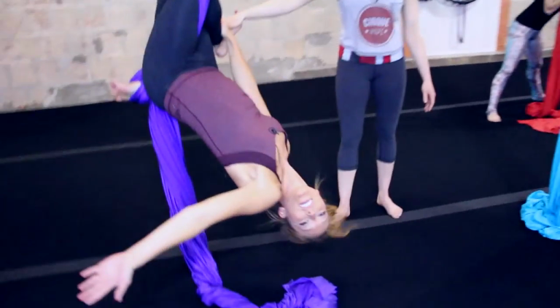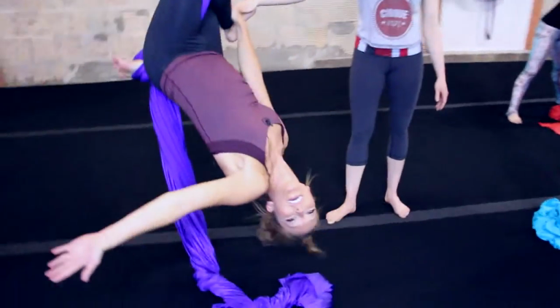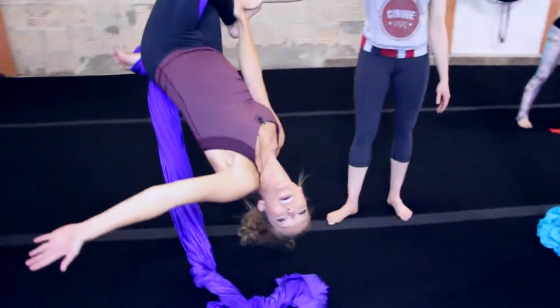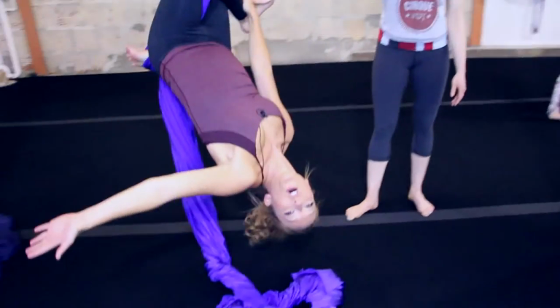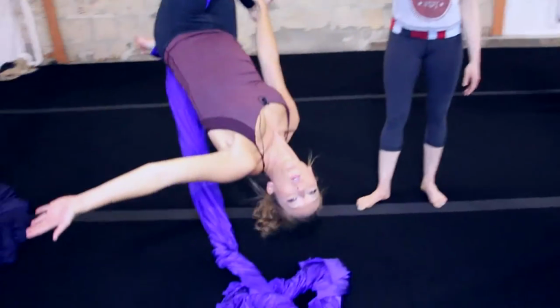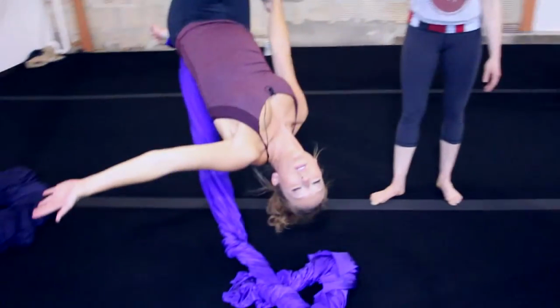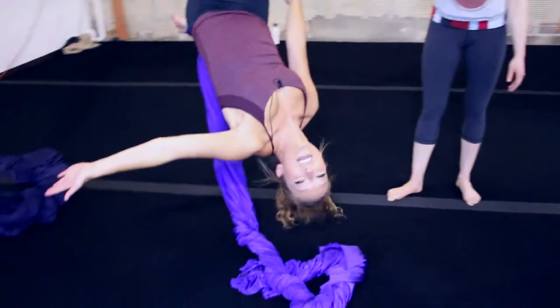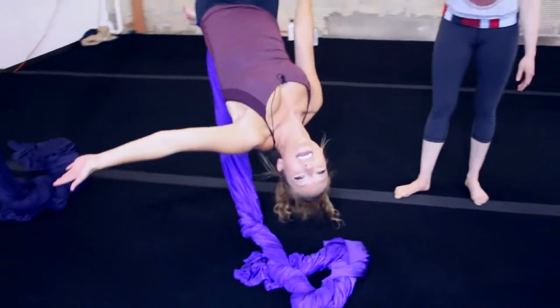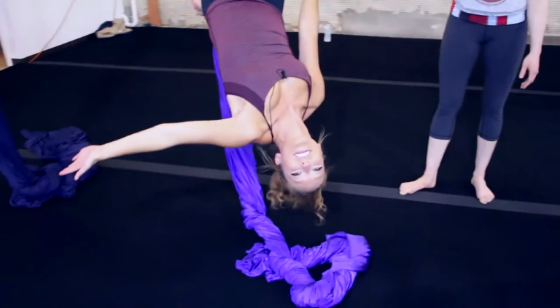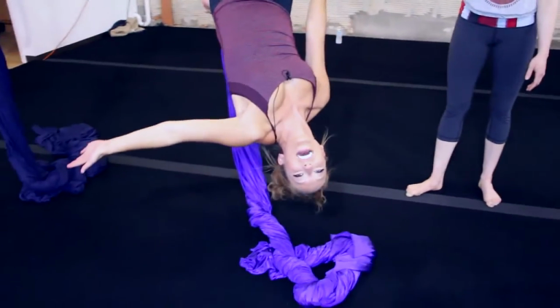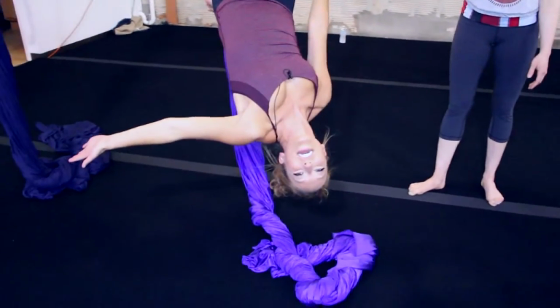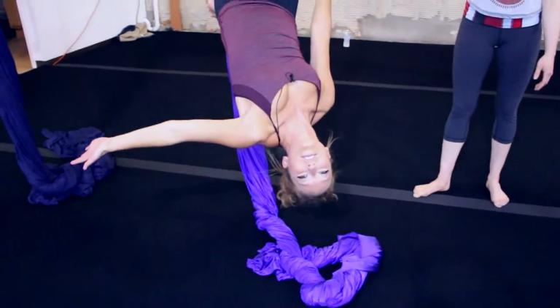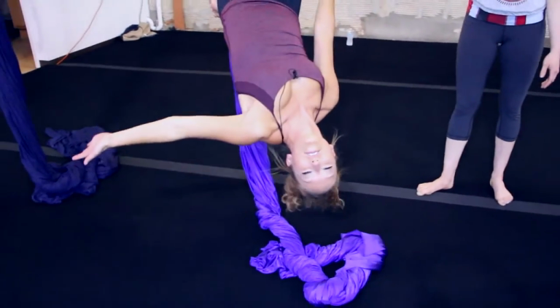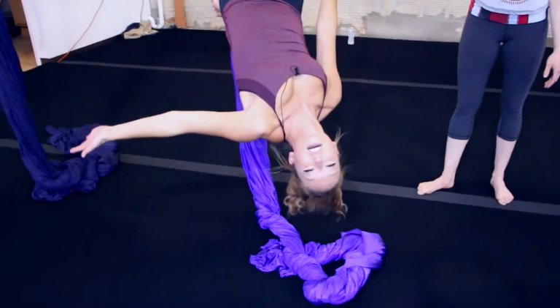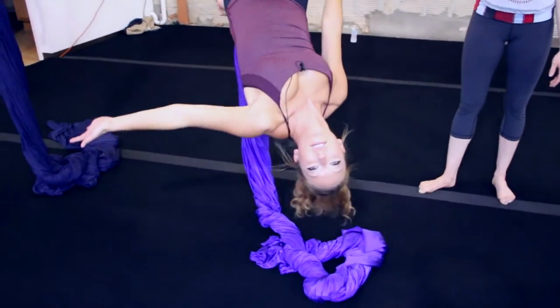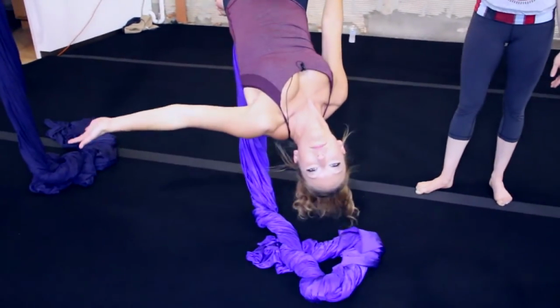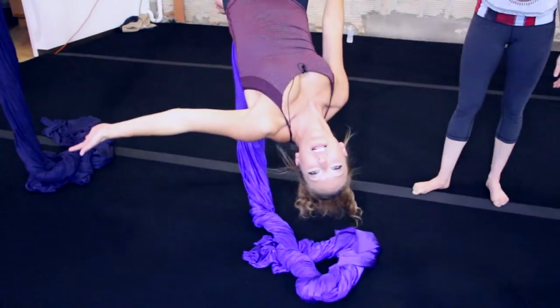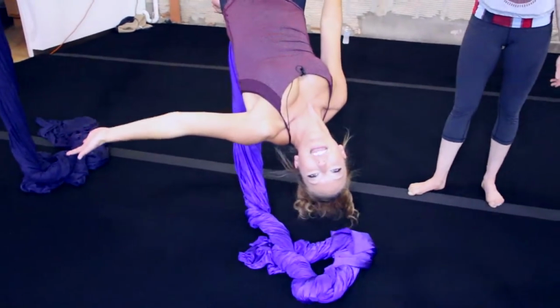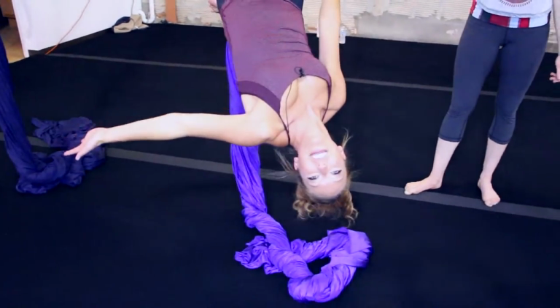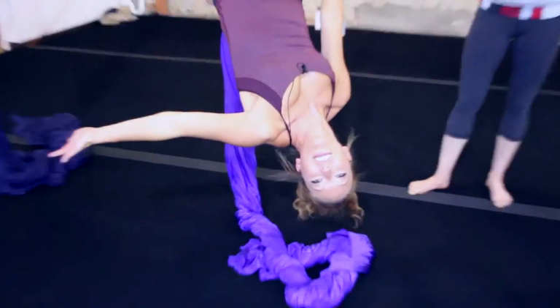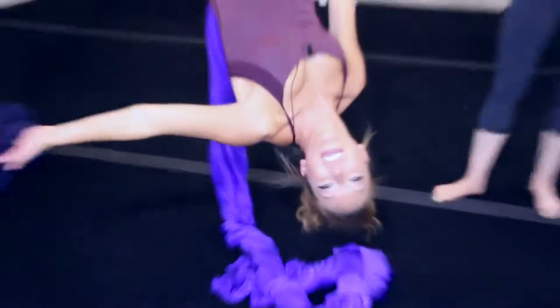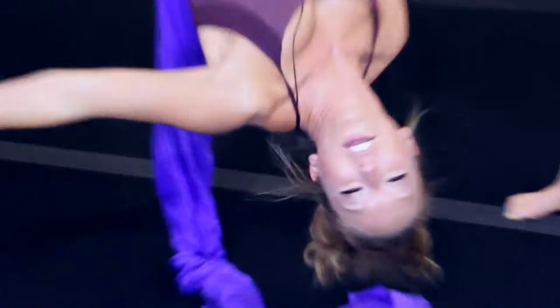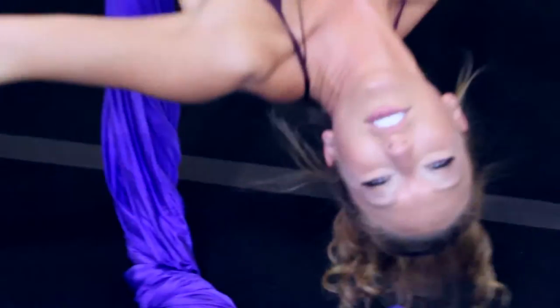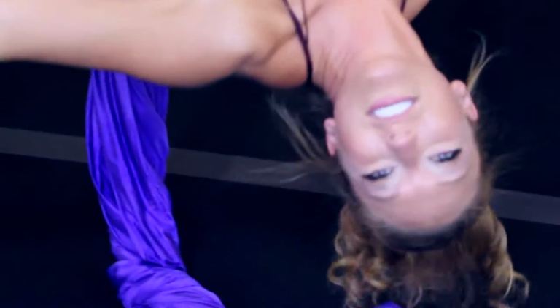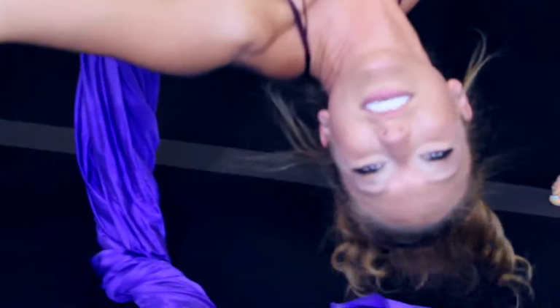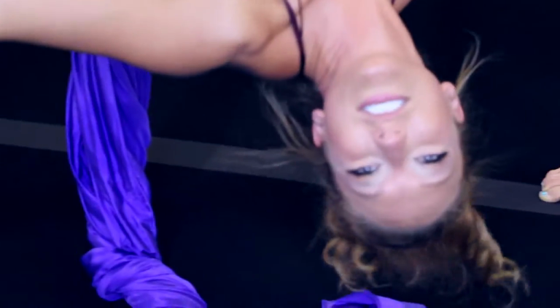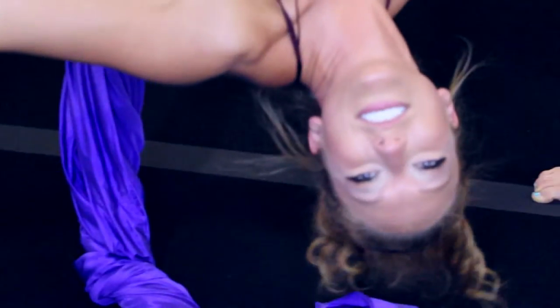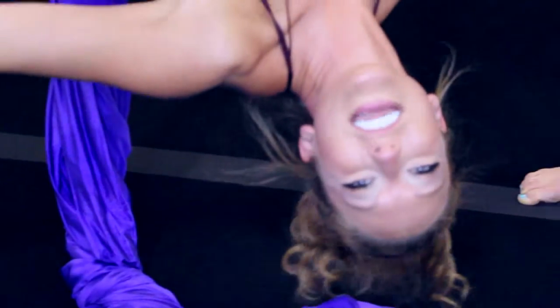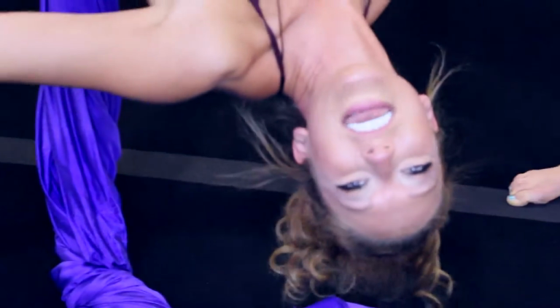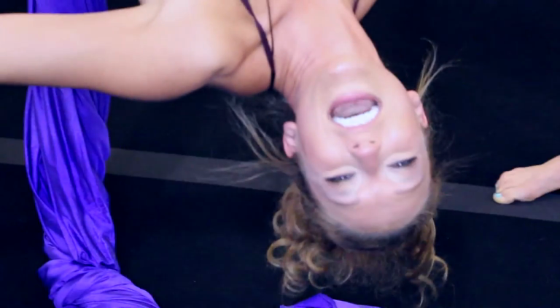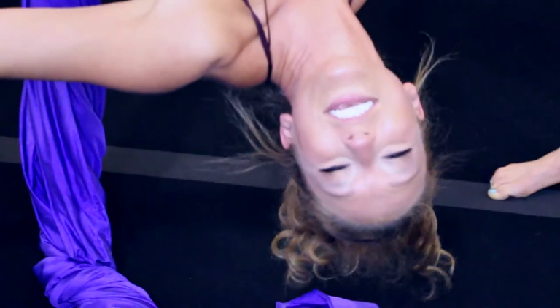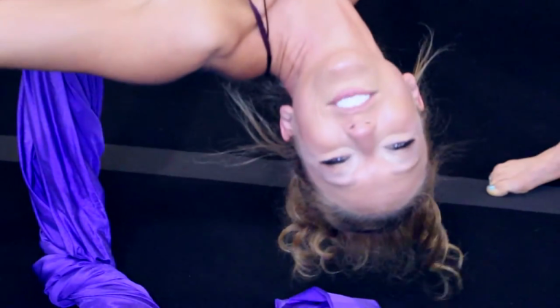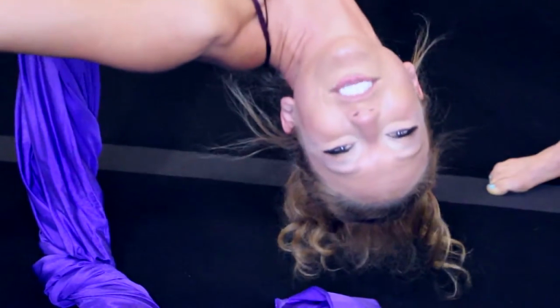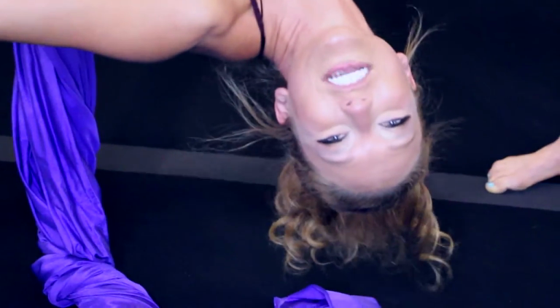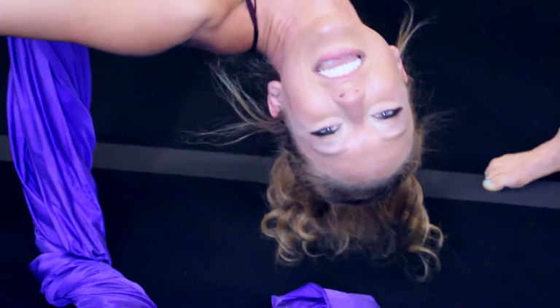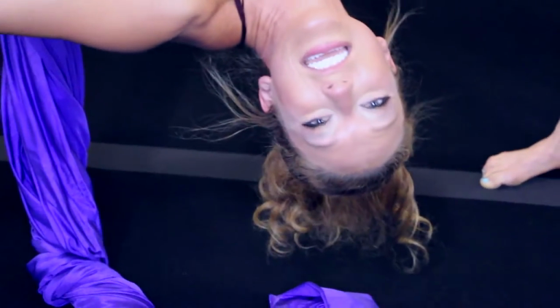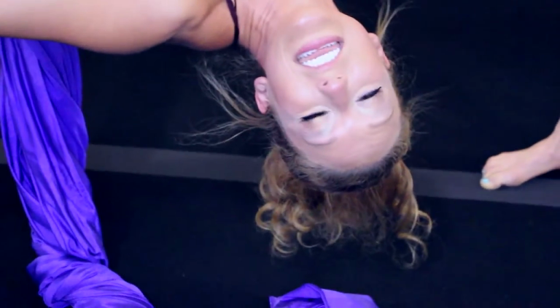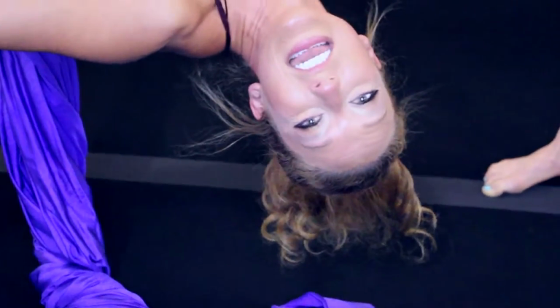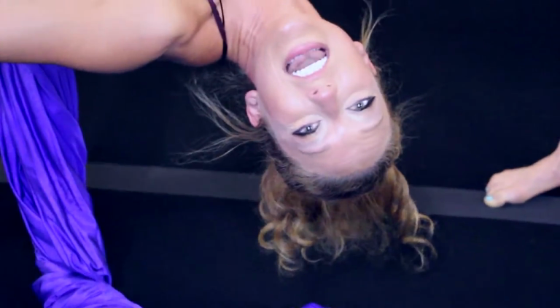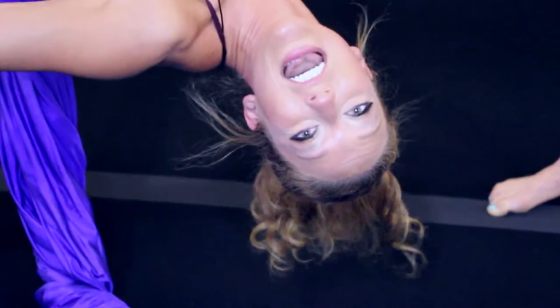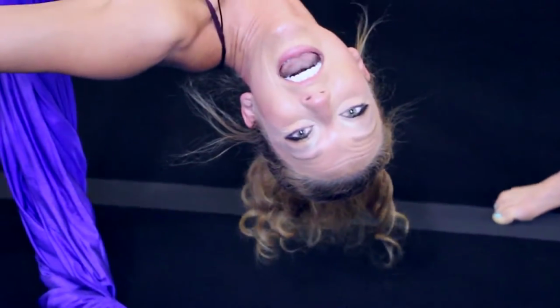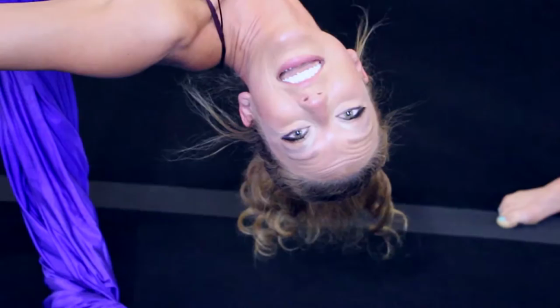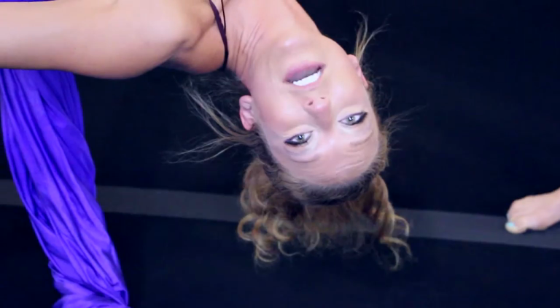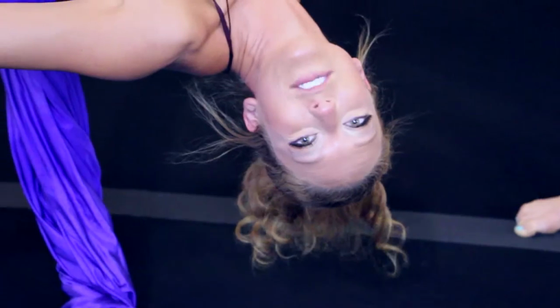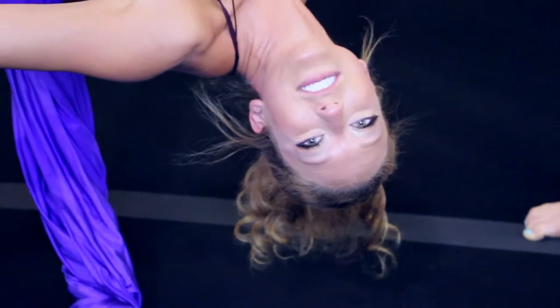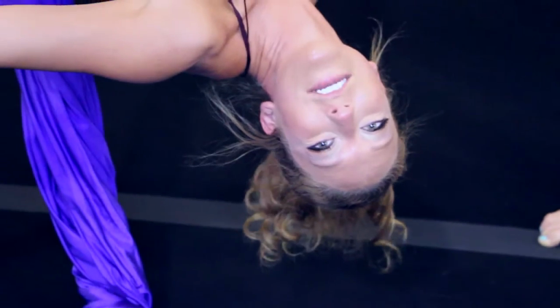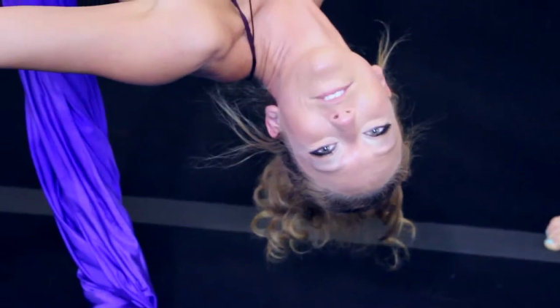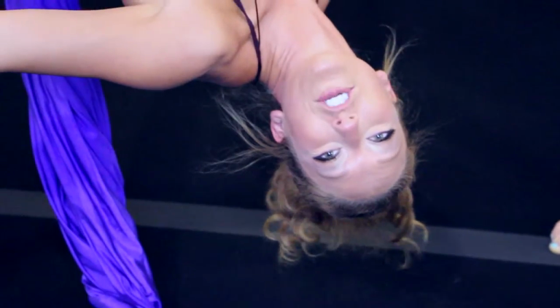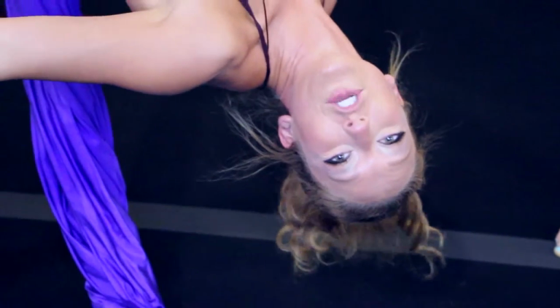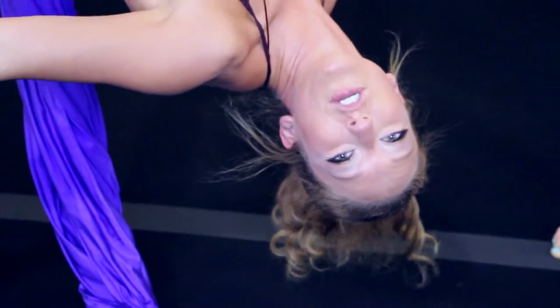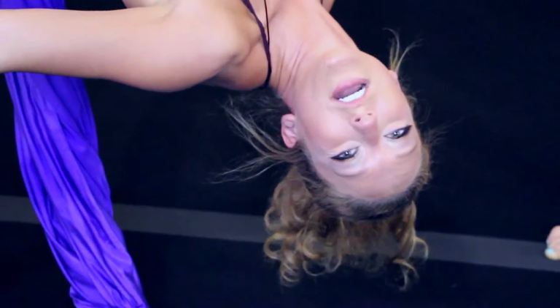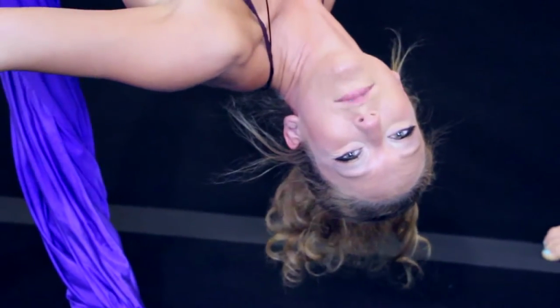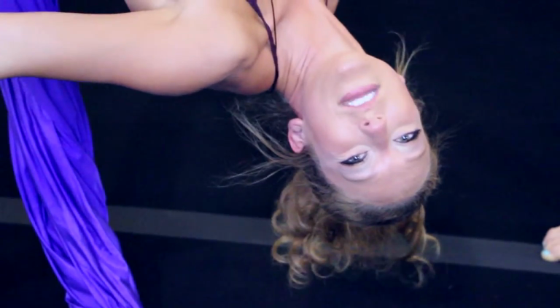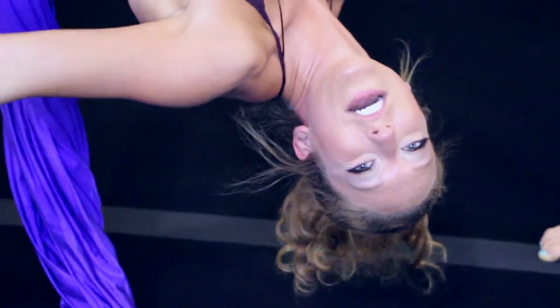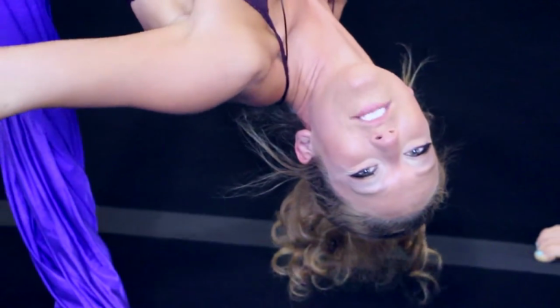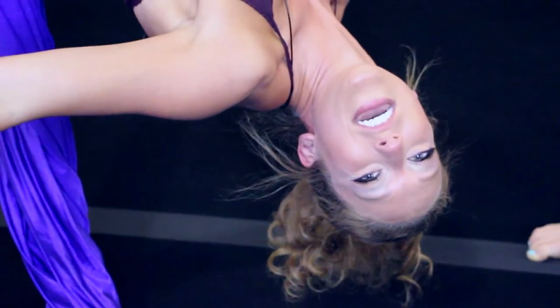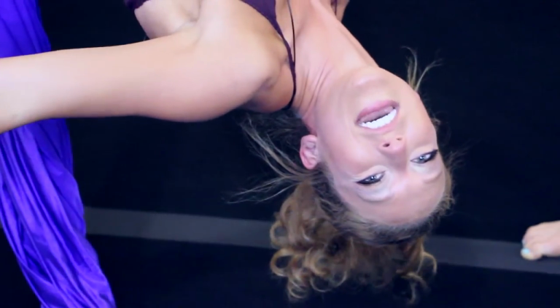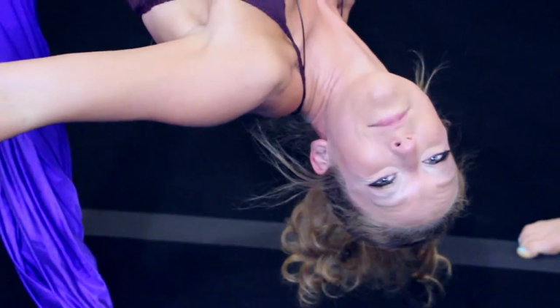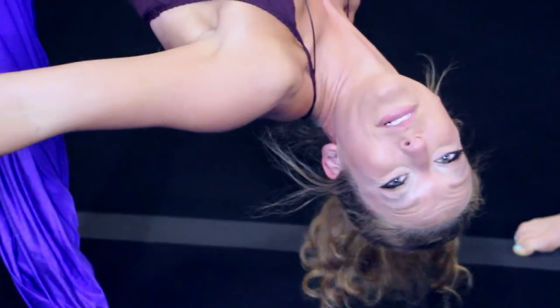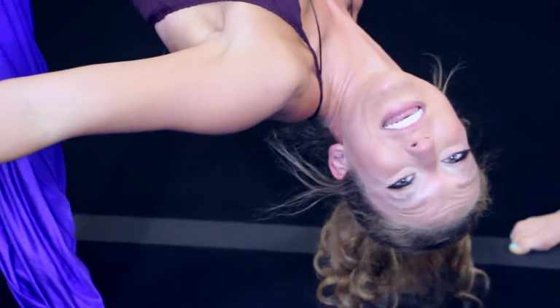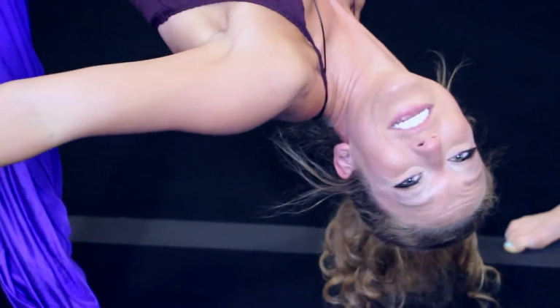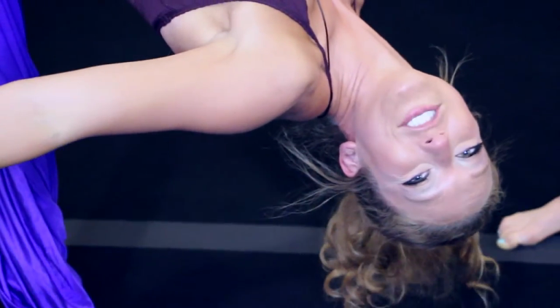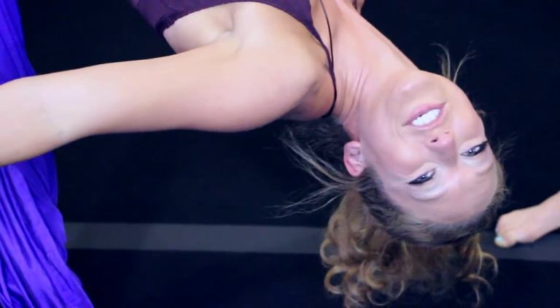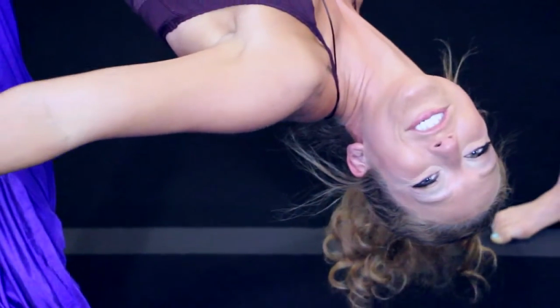We've had a lot of fun playing on the aerial silks today at Cirque Indie. And now it's time for you to come down and play too.